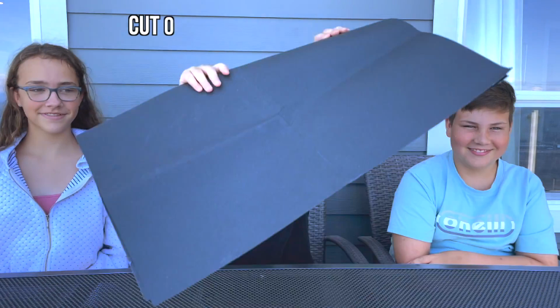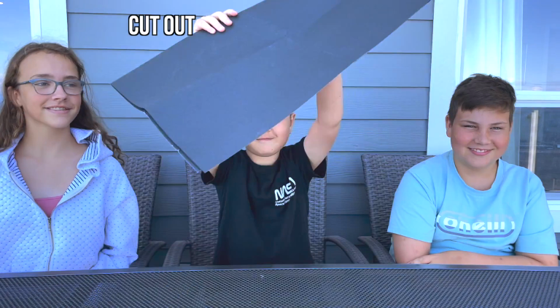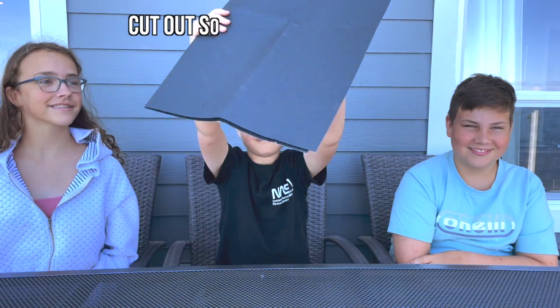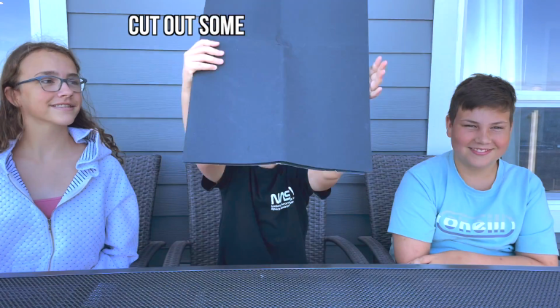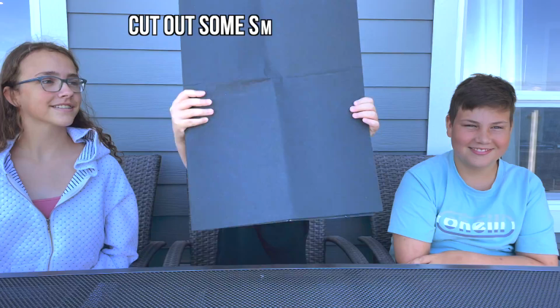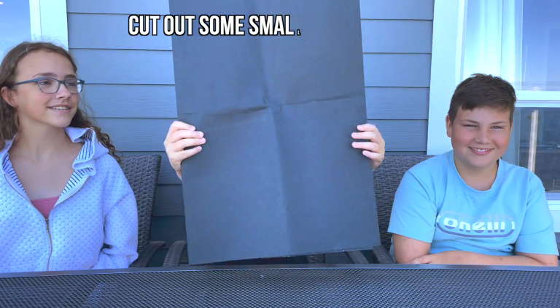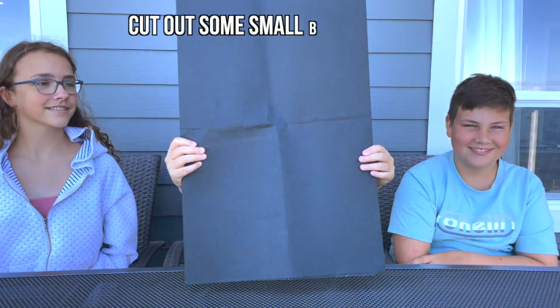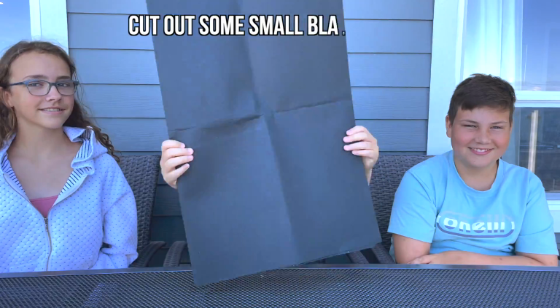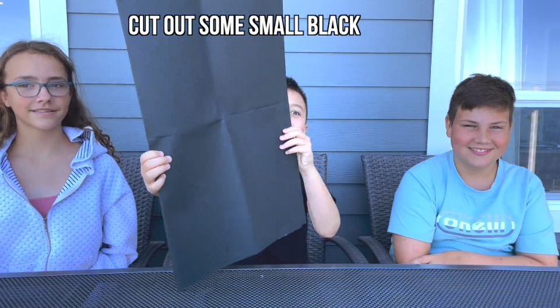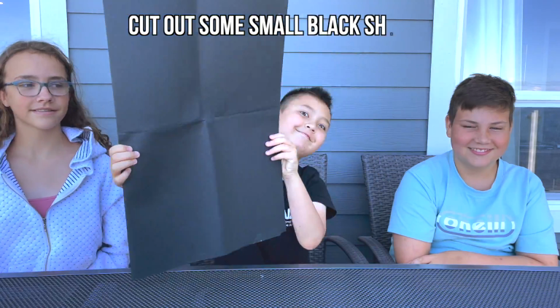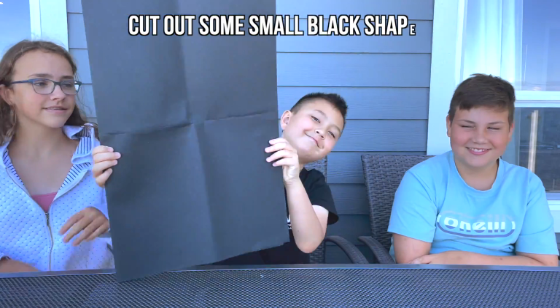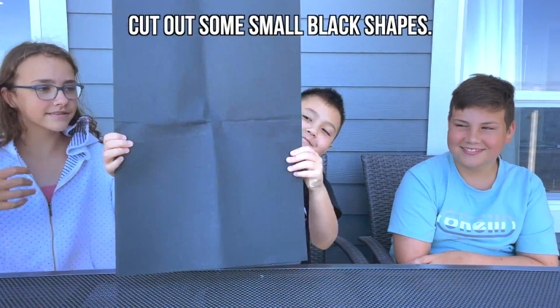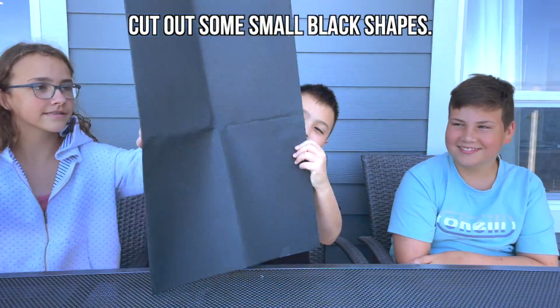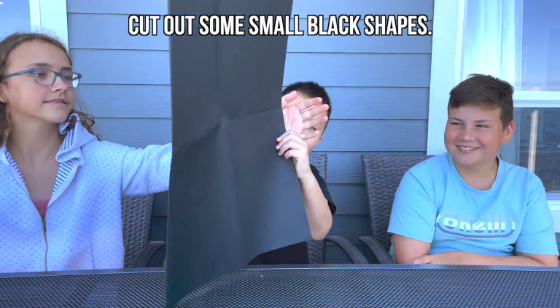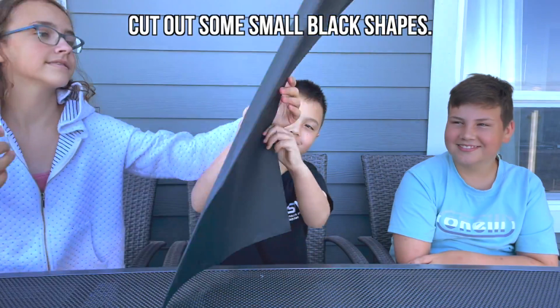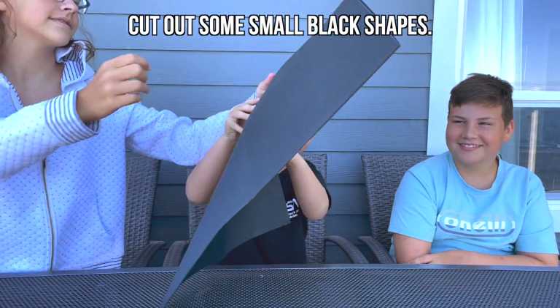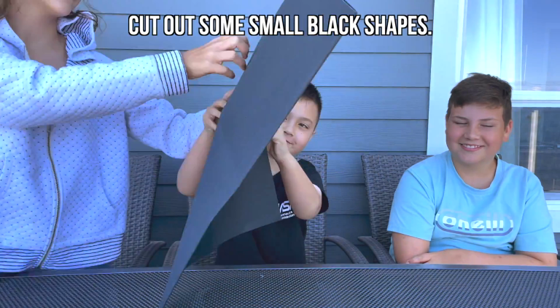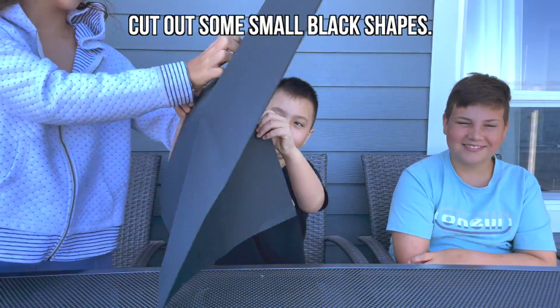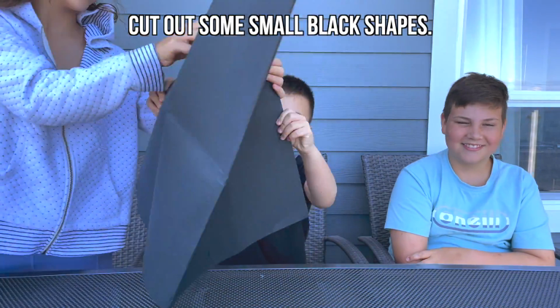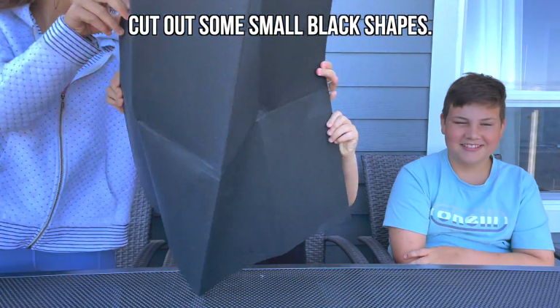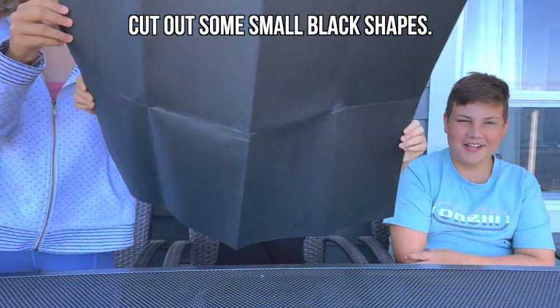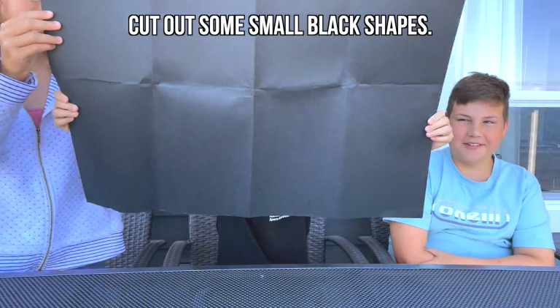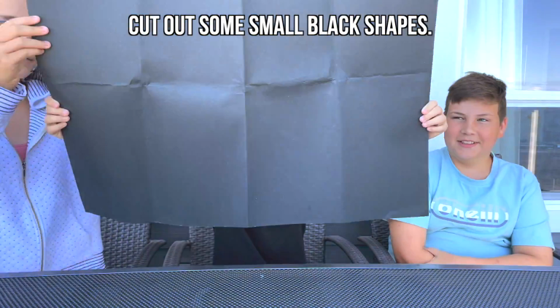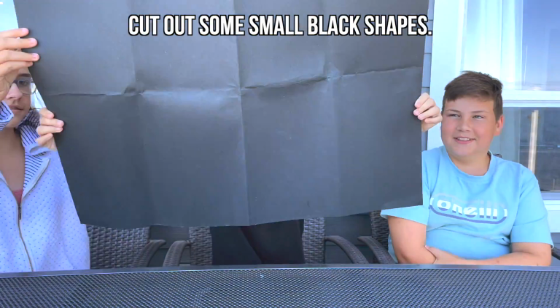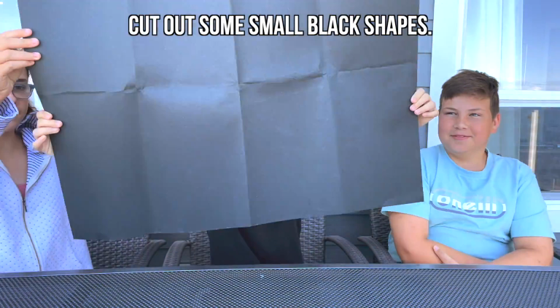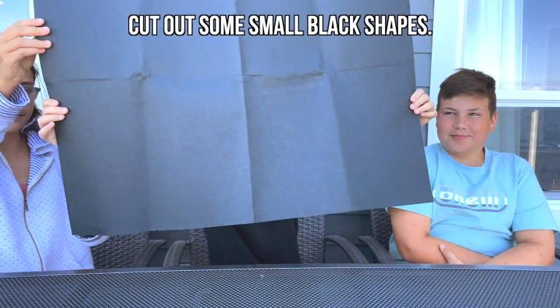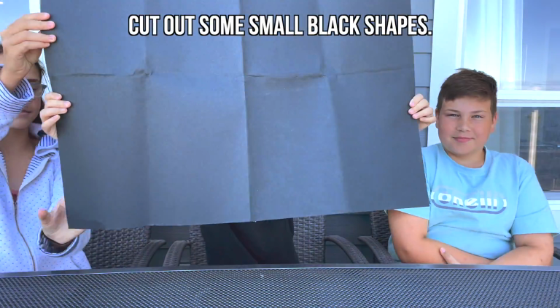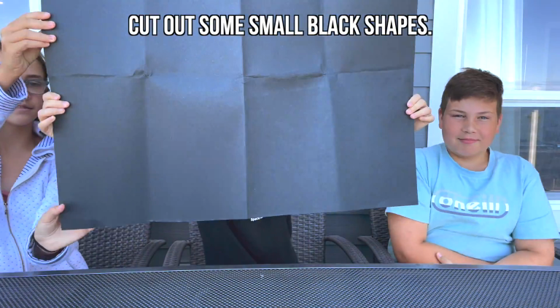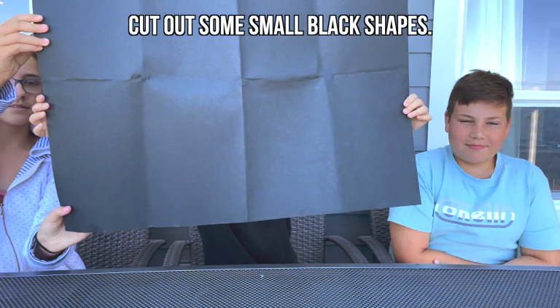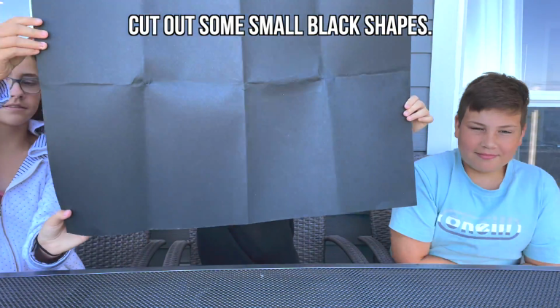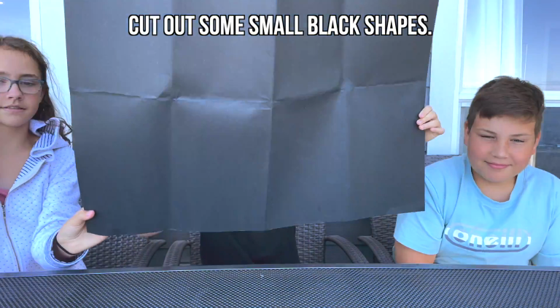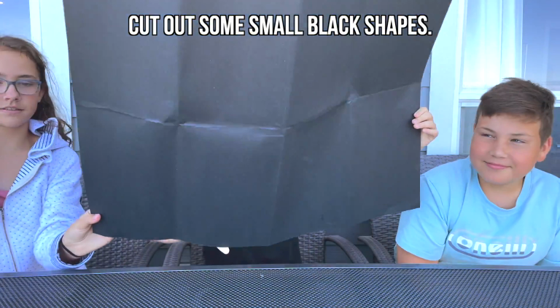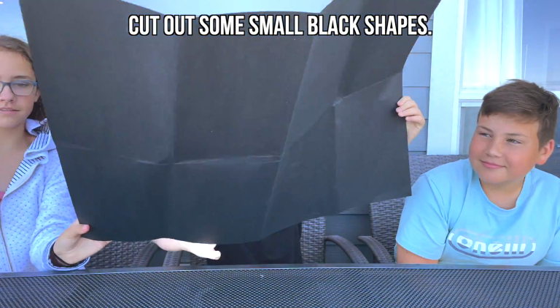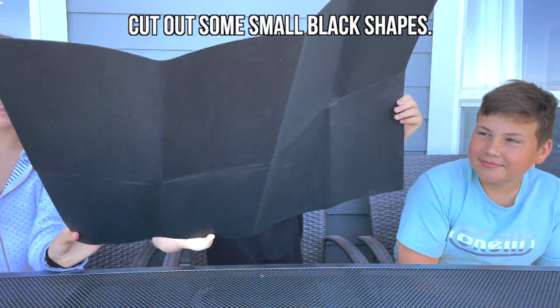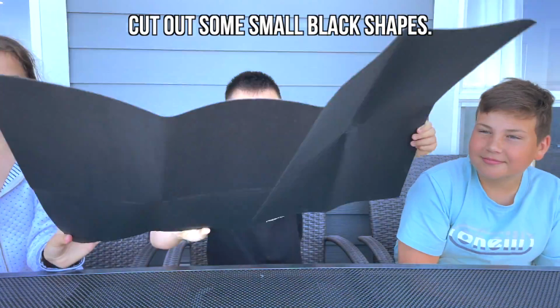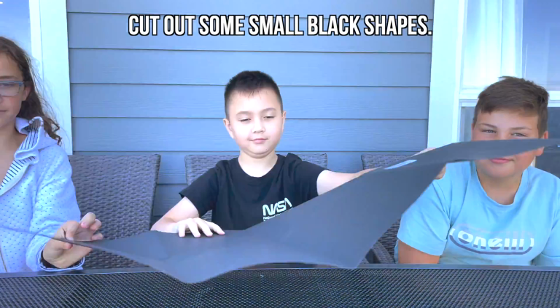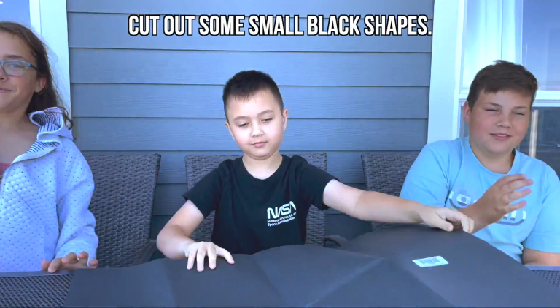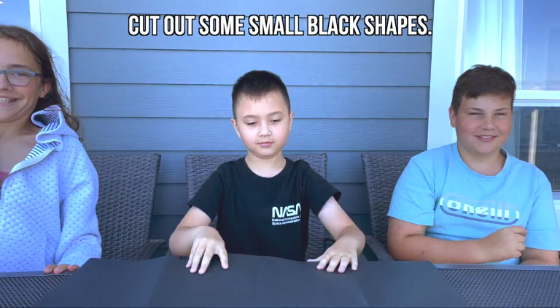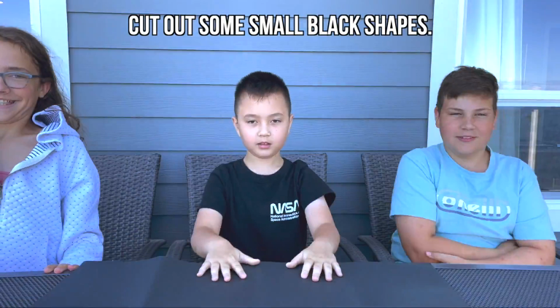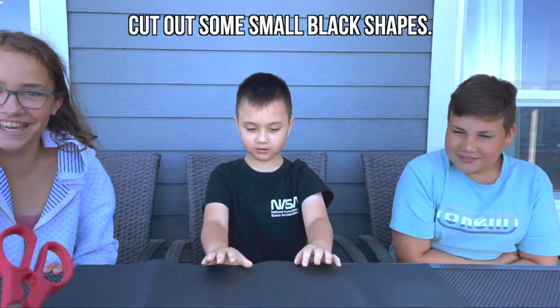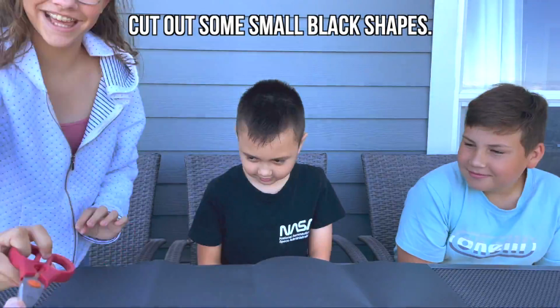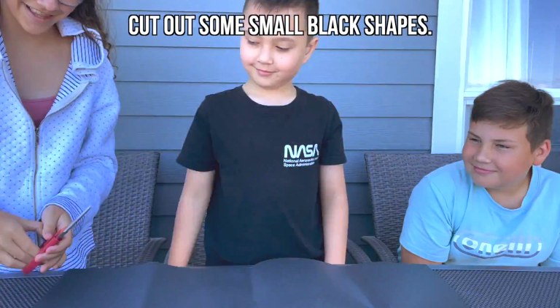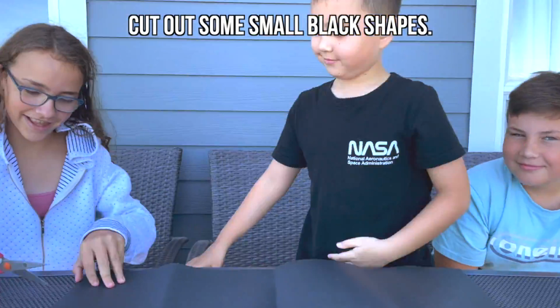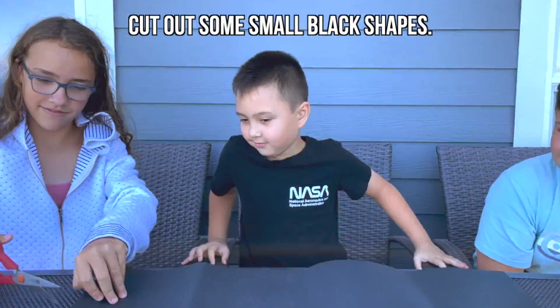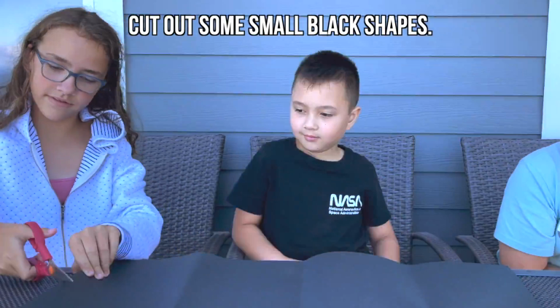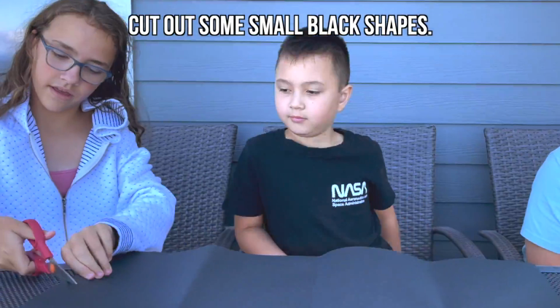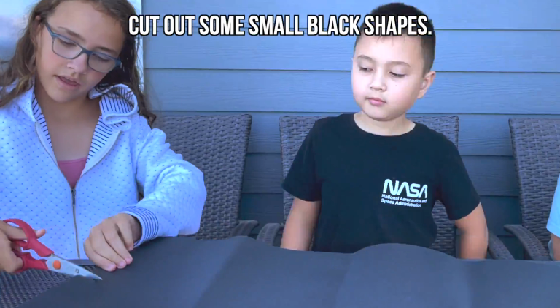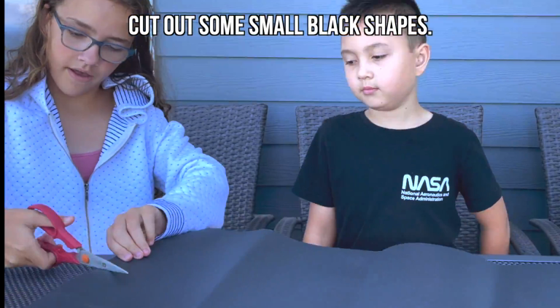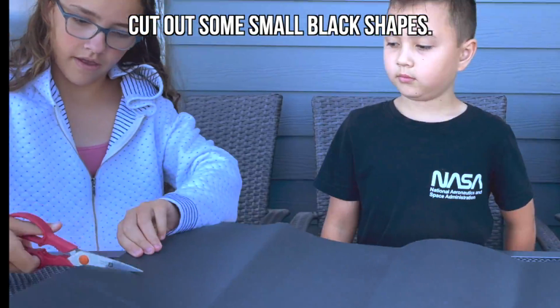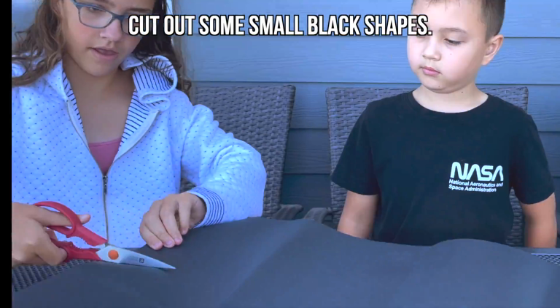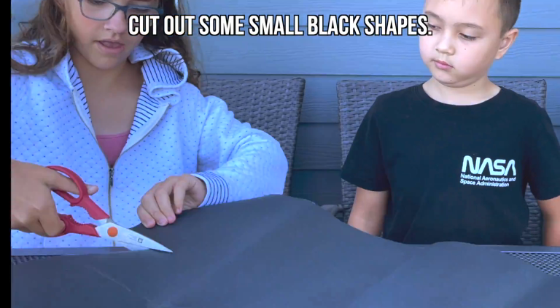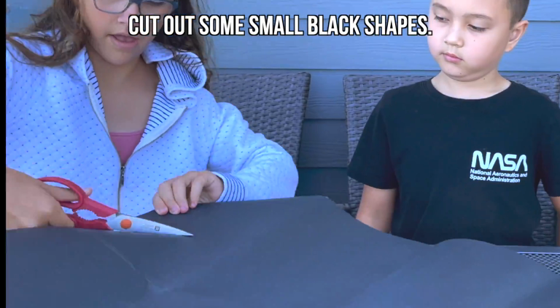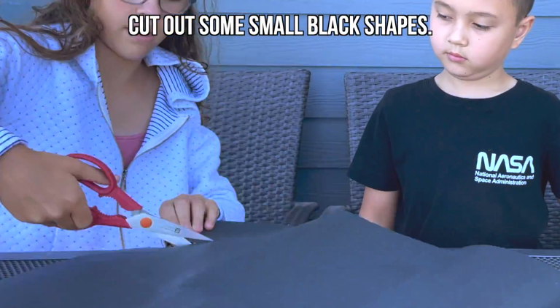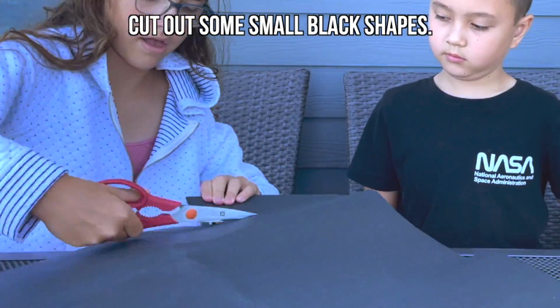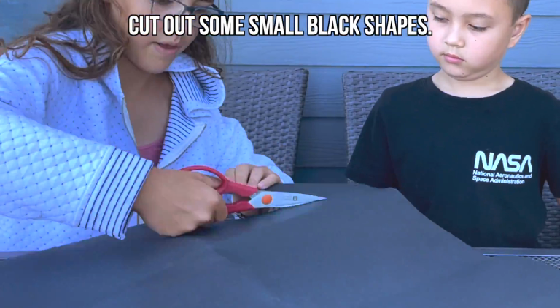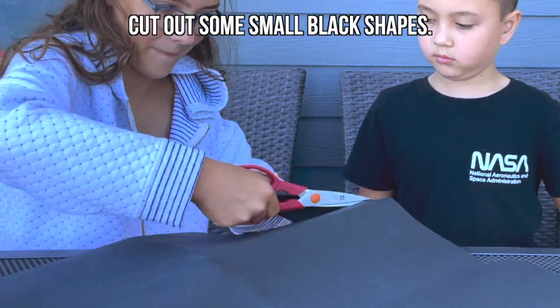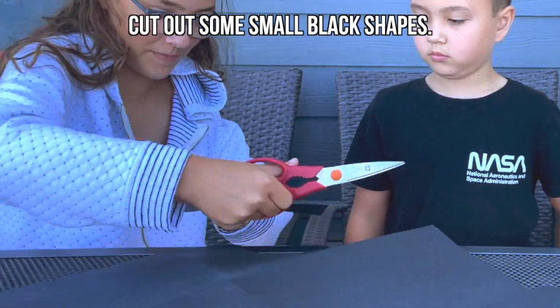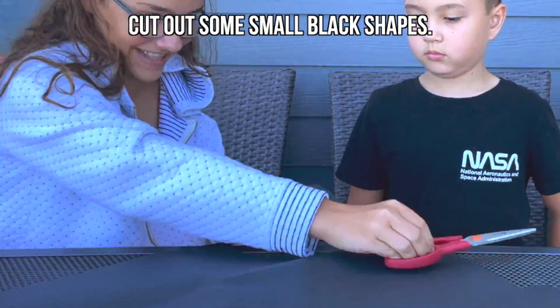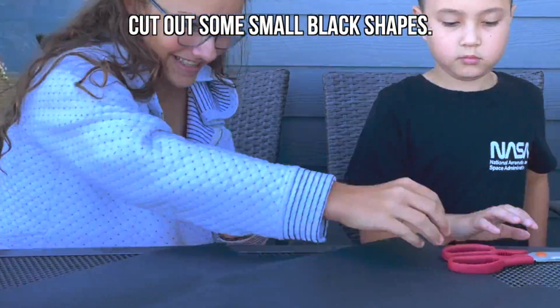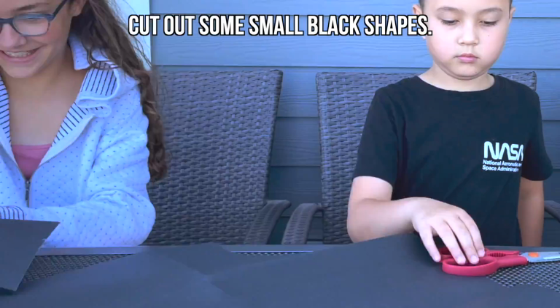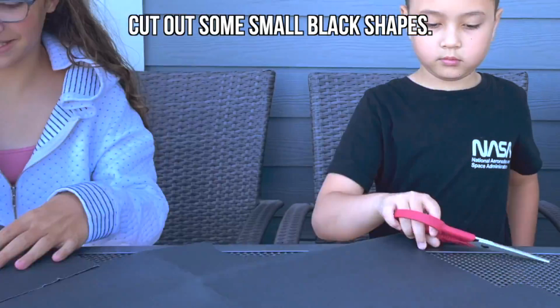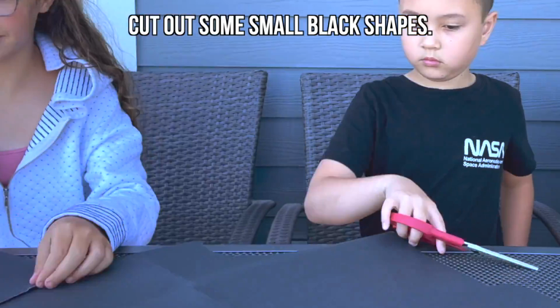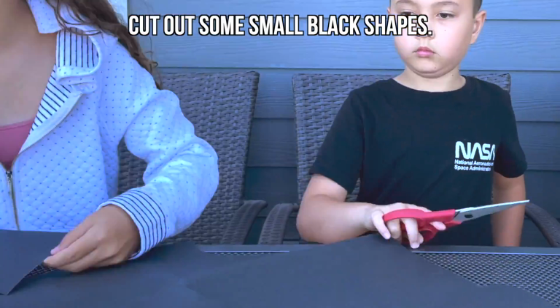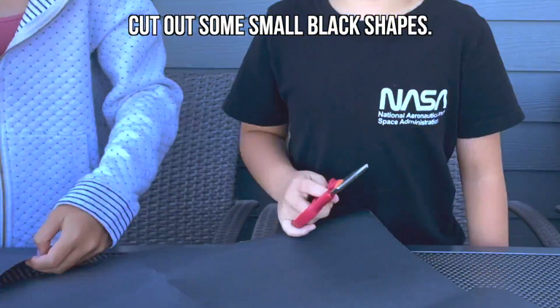Start by grabbing your black paper and cut out some small shapes. We did some triangles, arches, and squares.